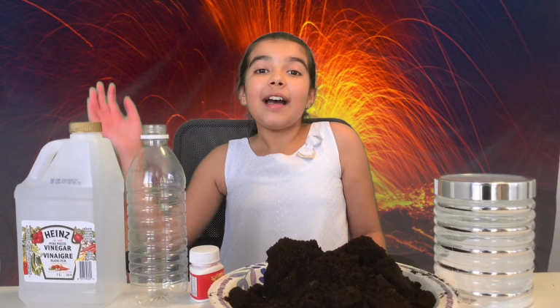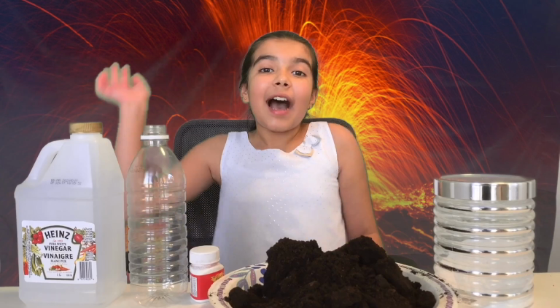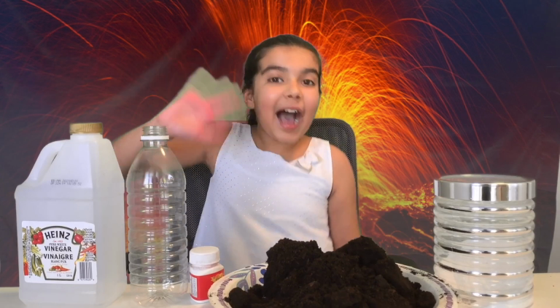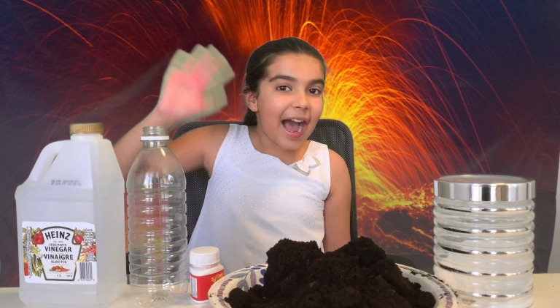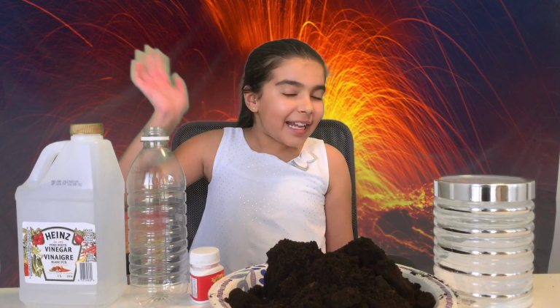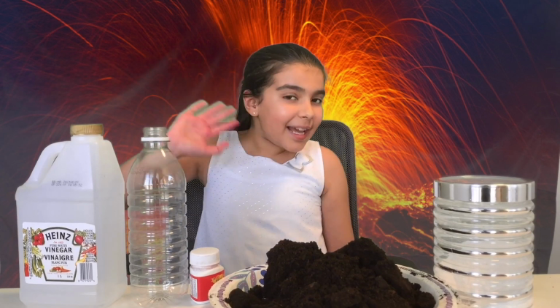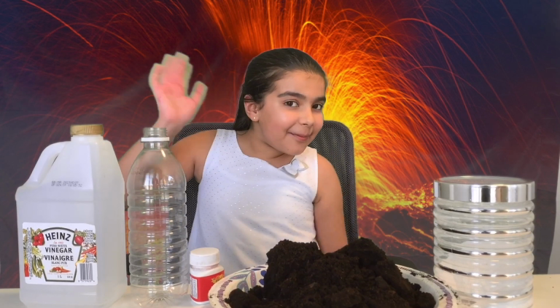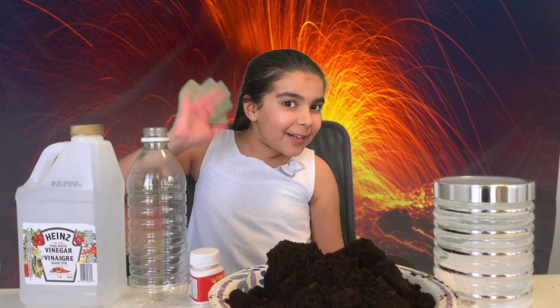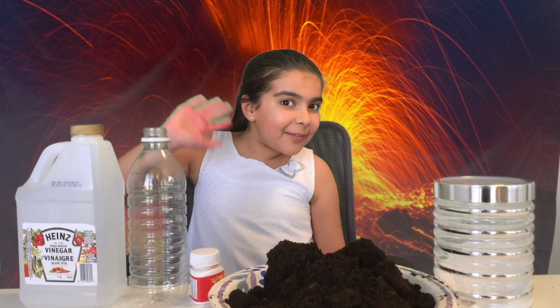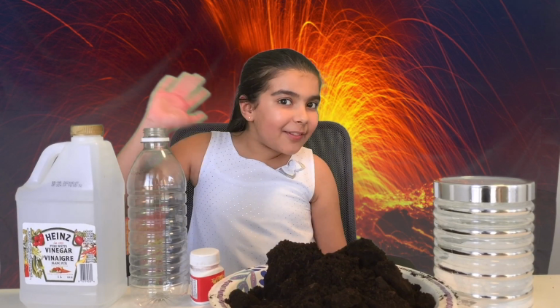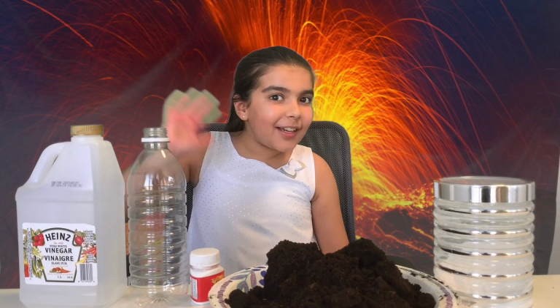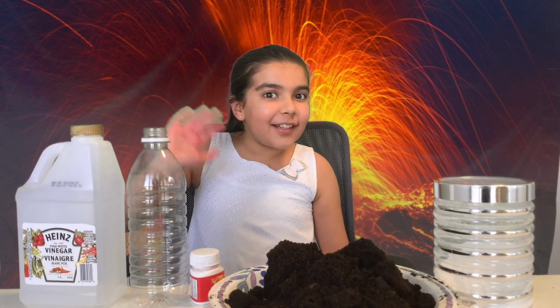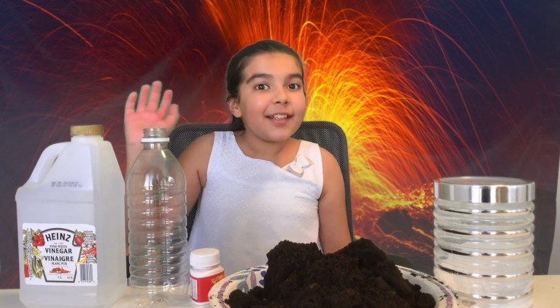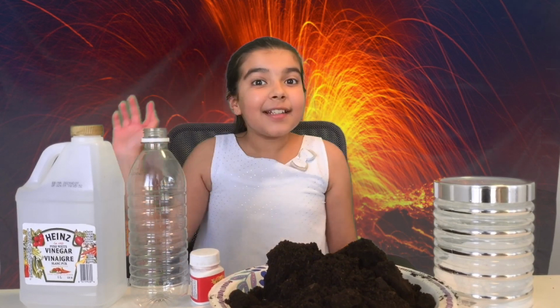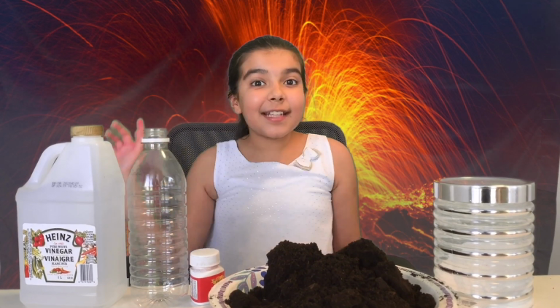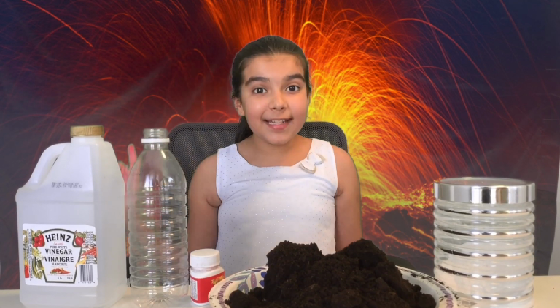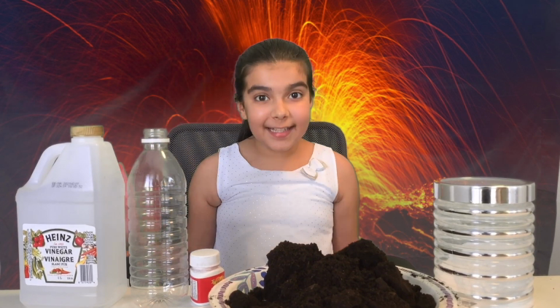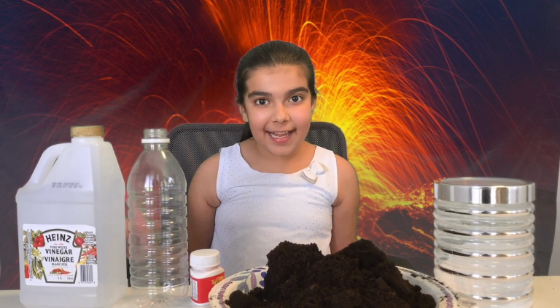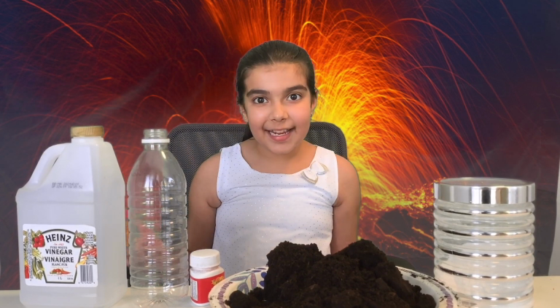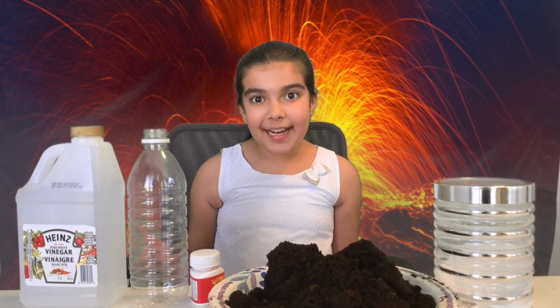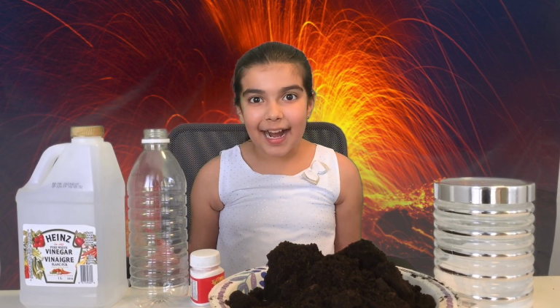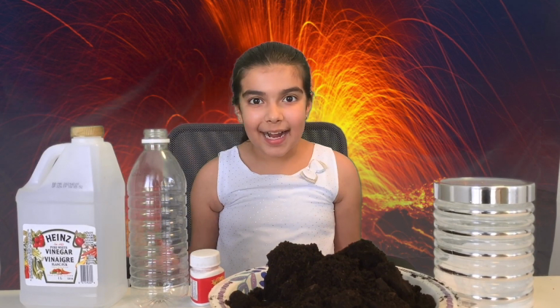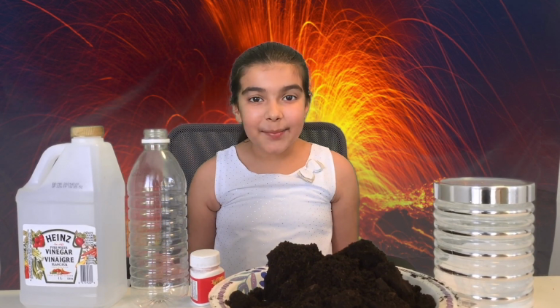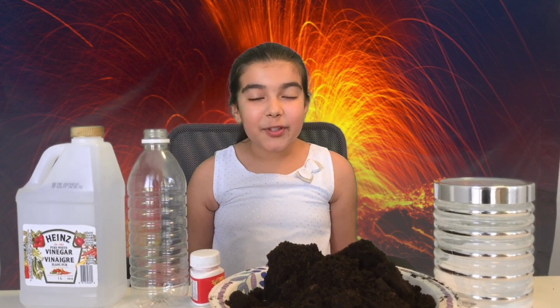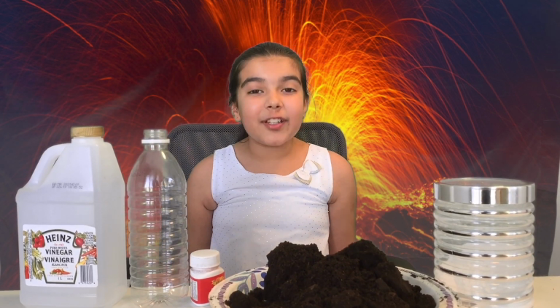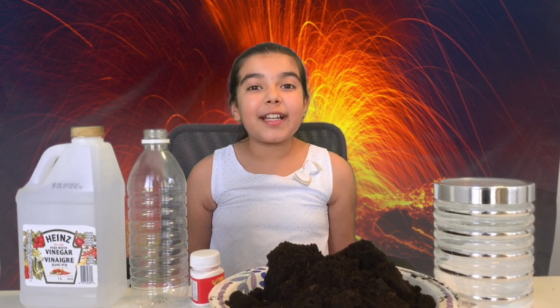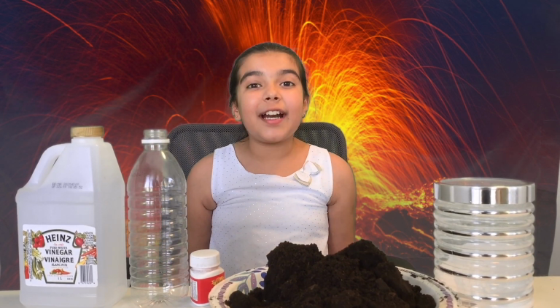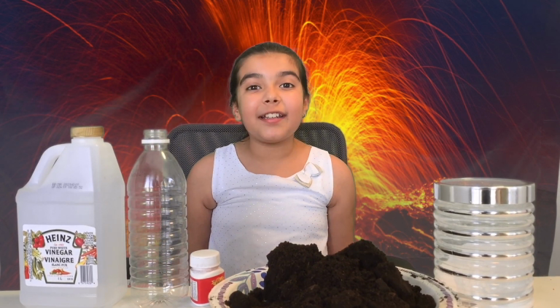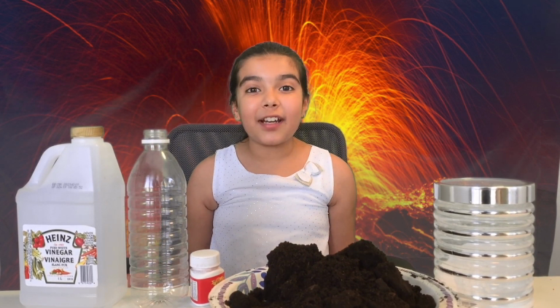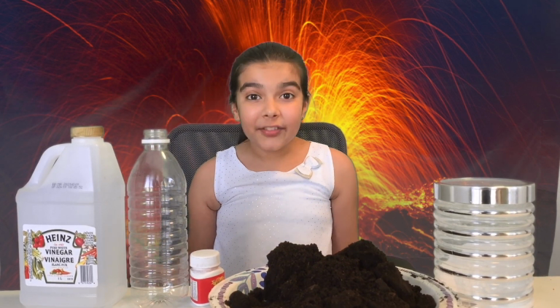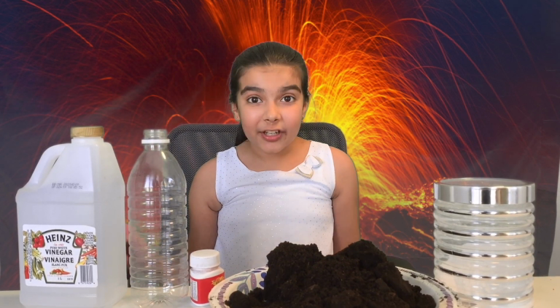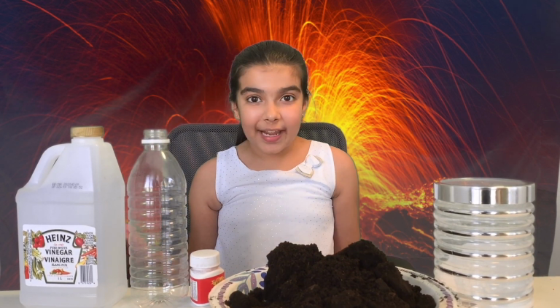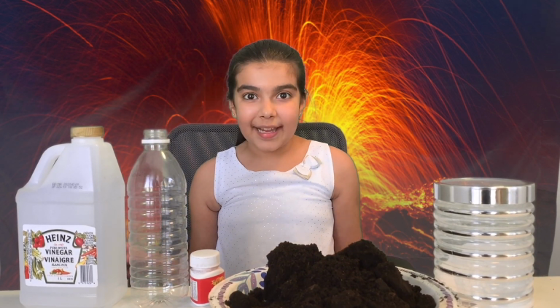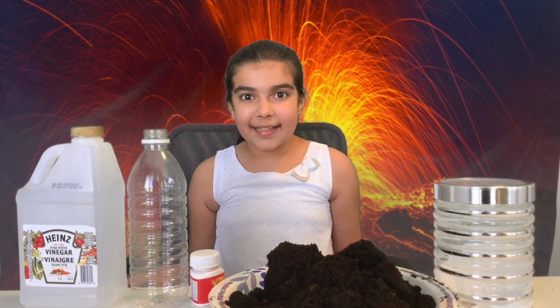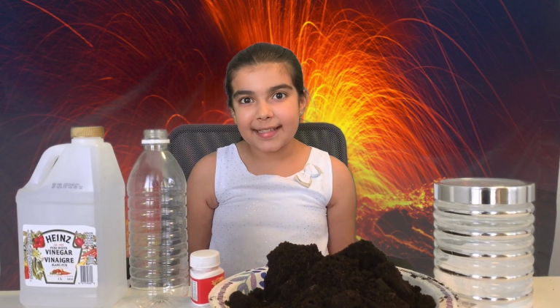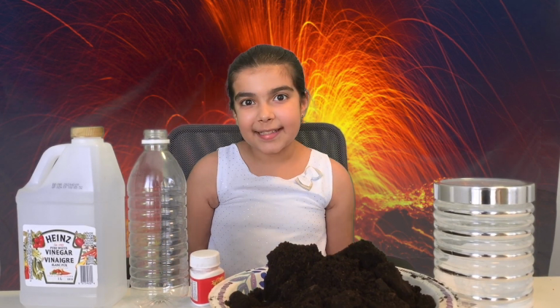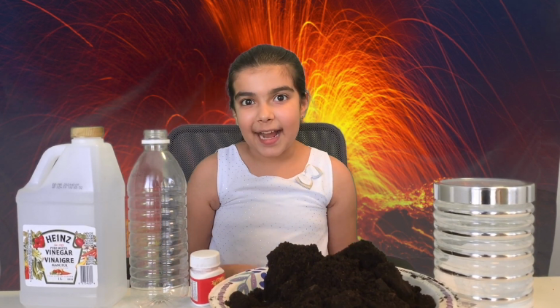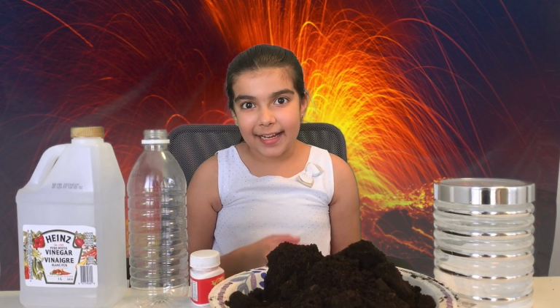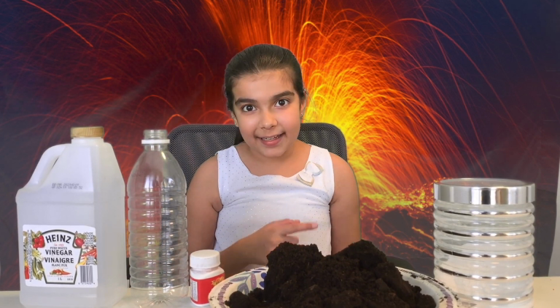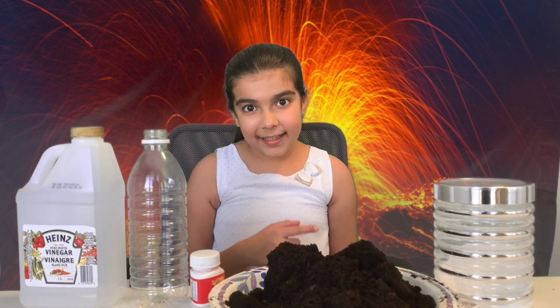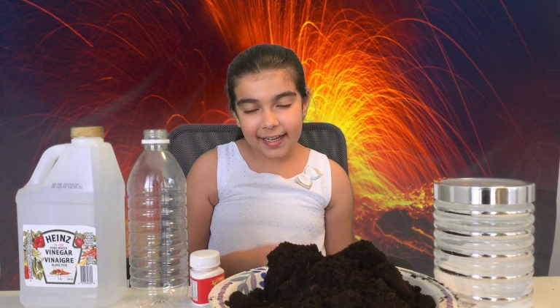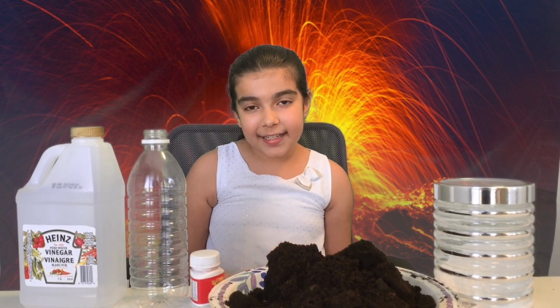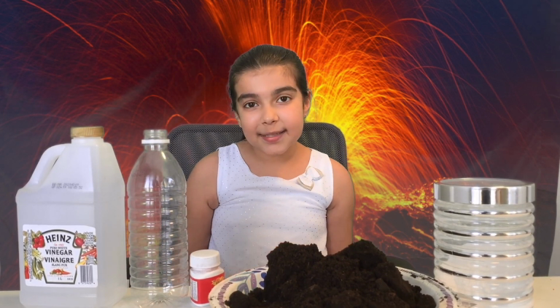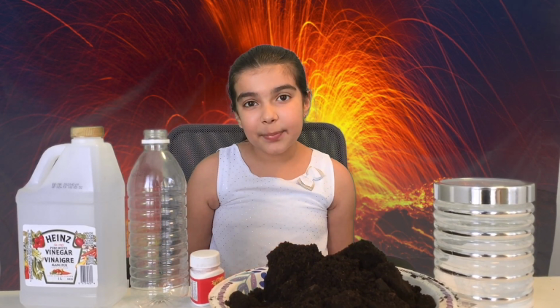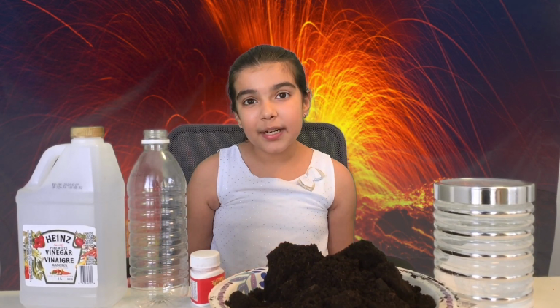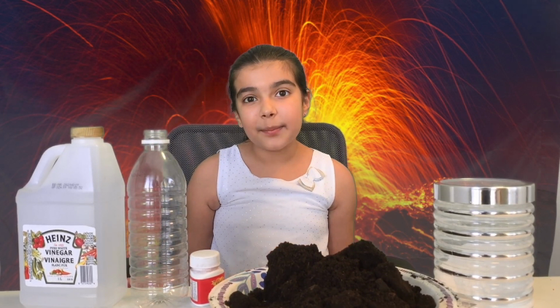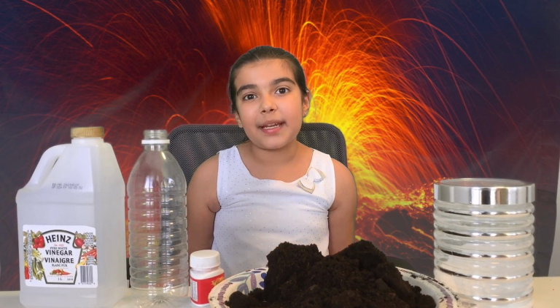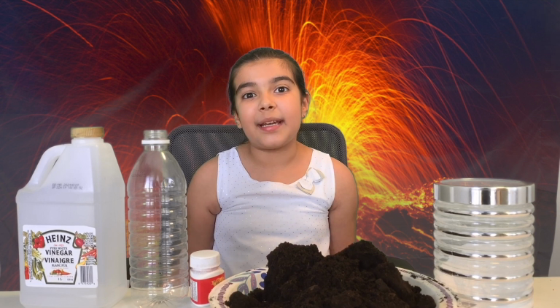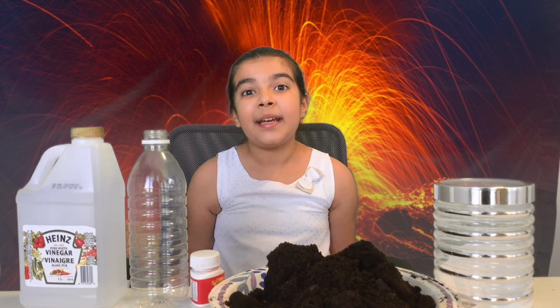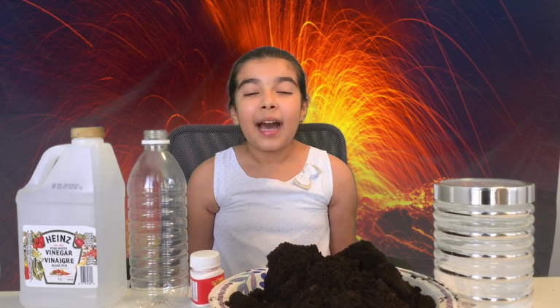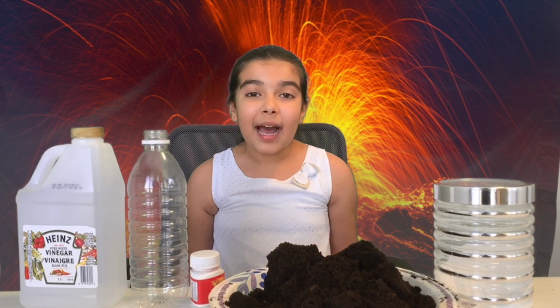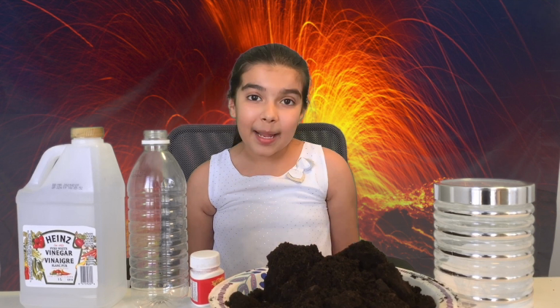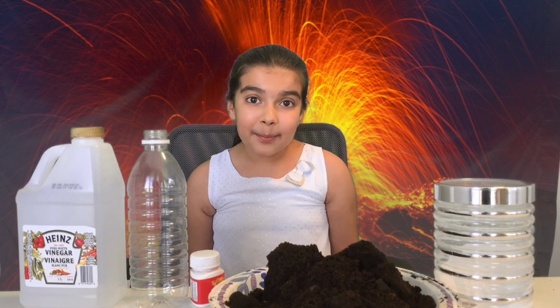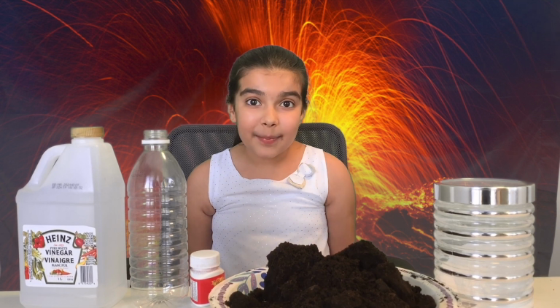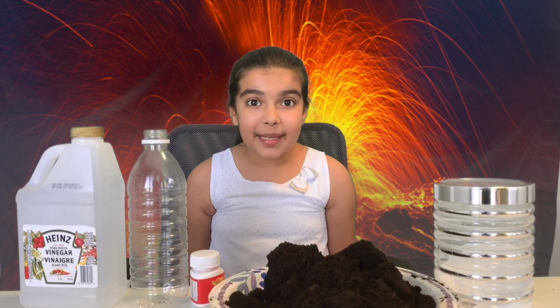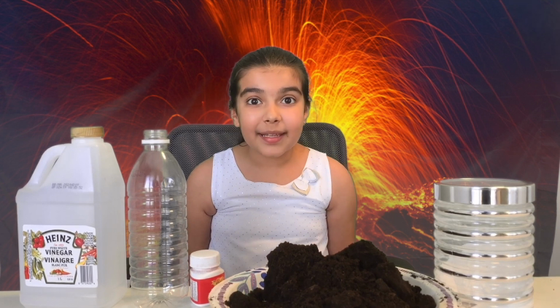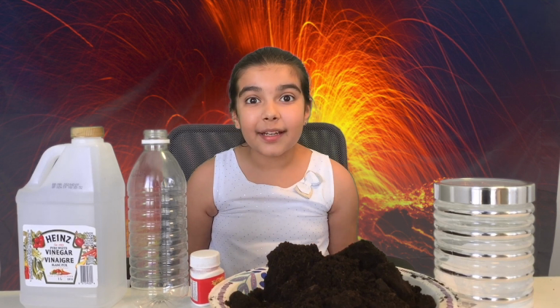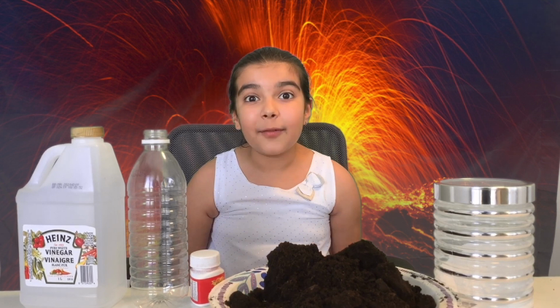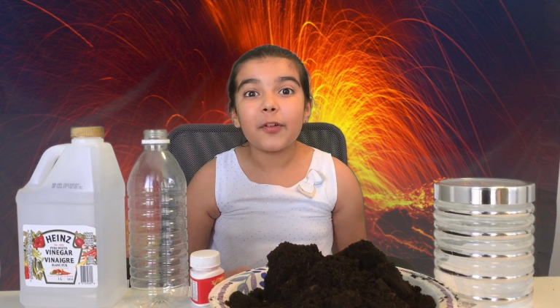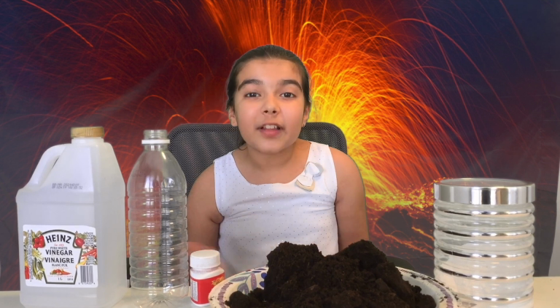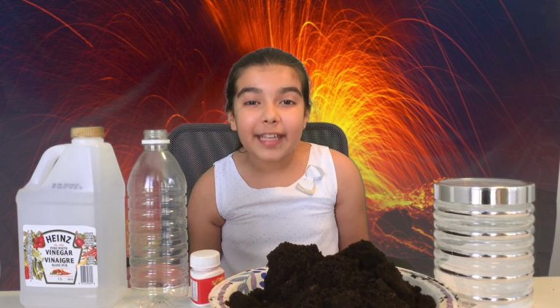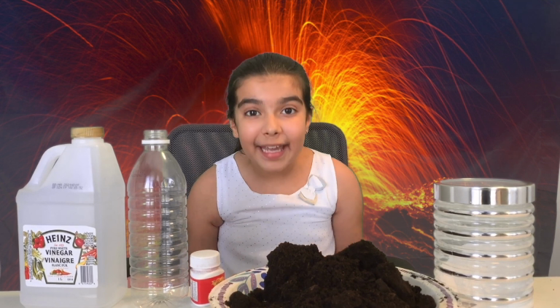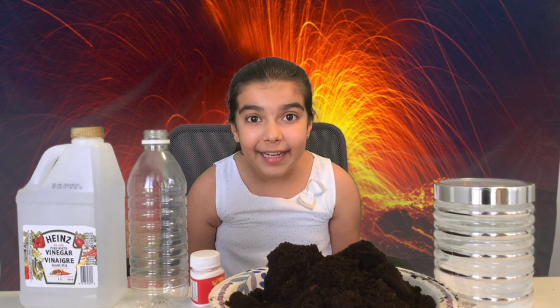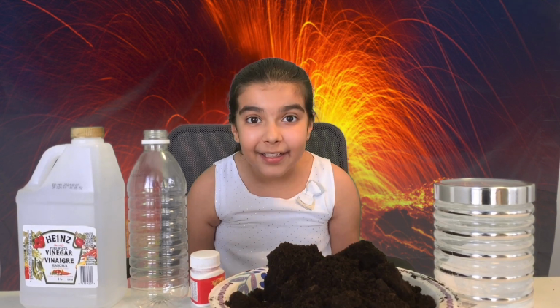Hi everyone! Today I'm doing another exciting experiment. I'm making a volcano.